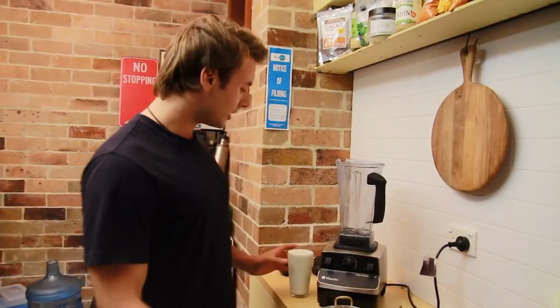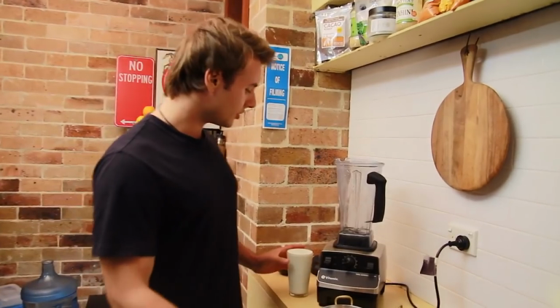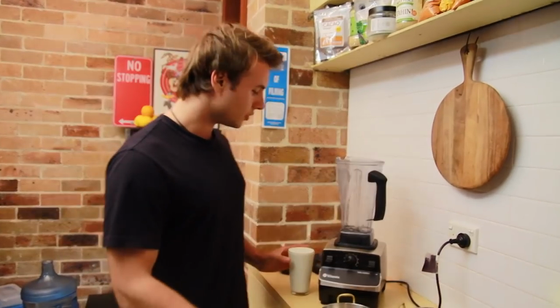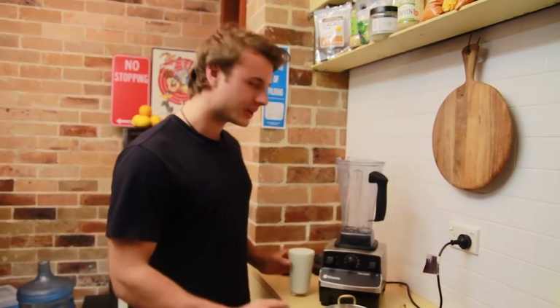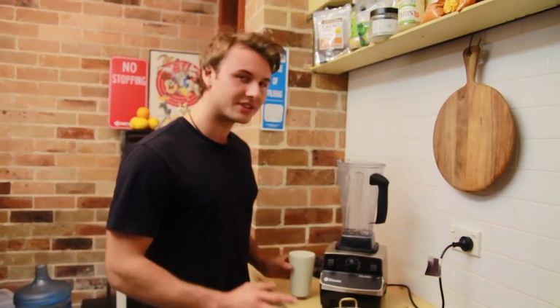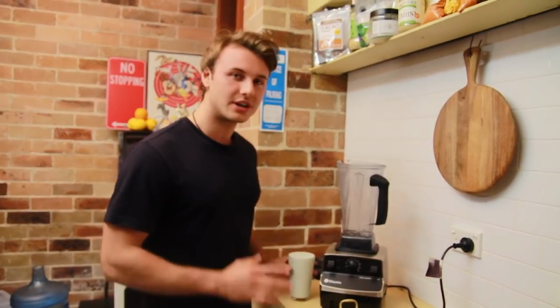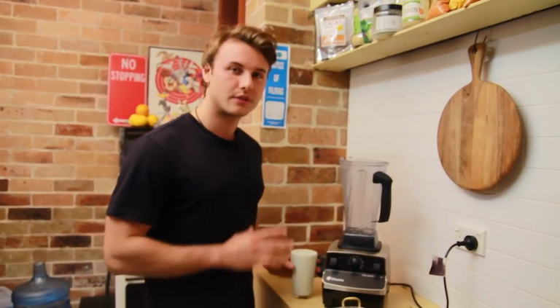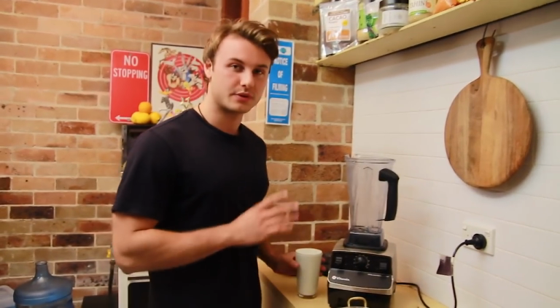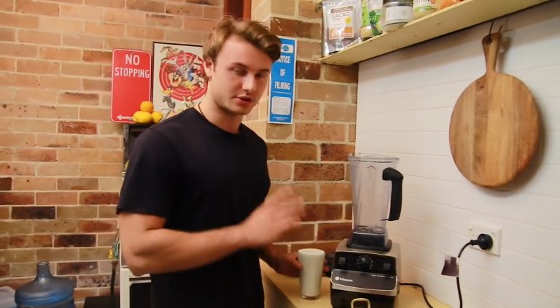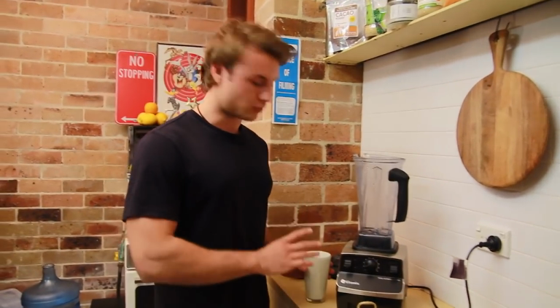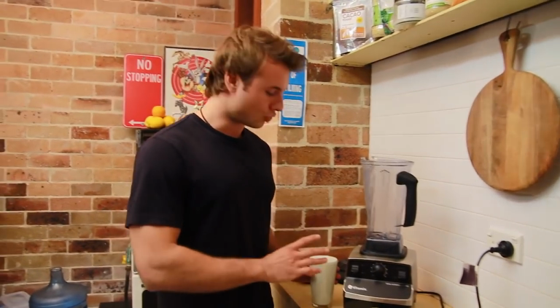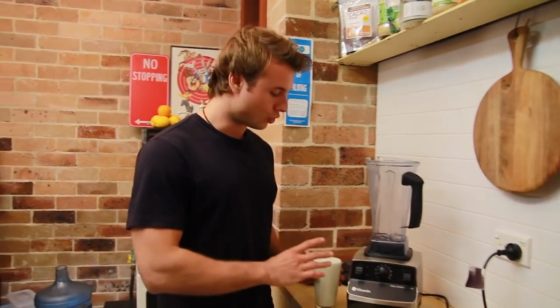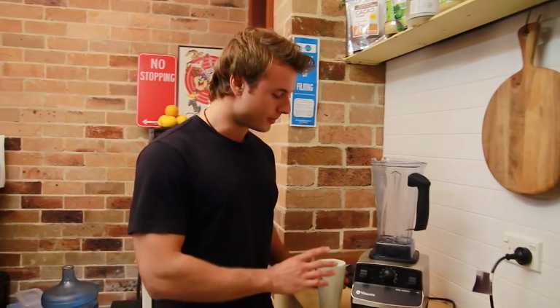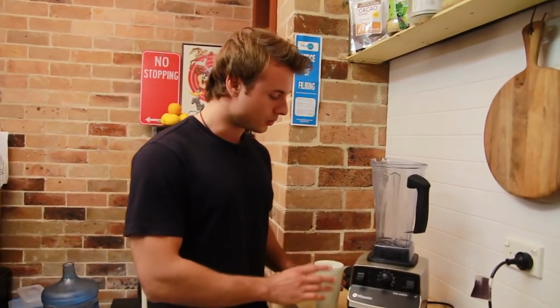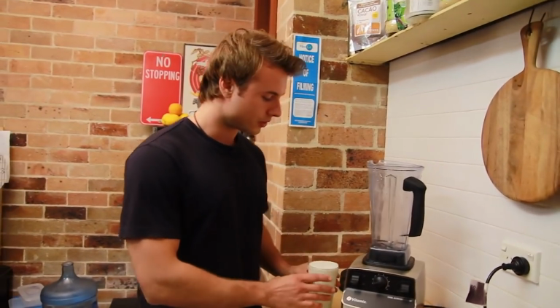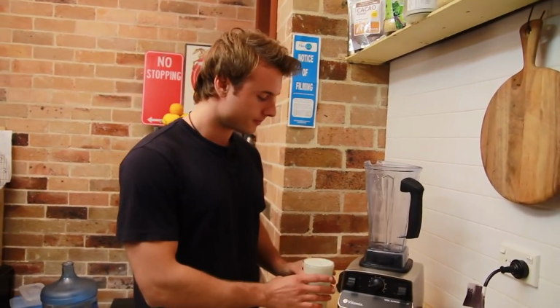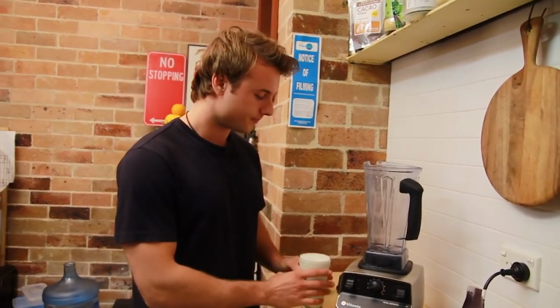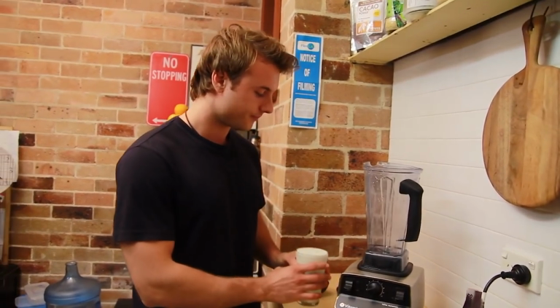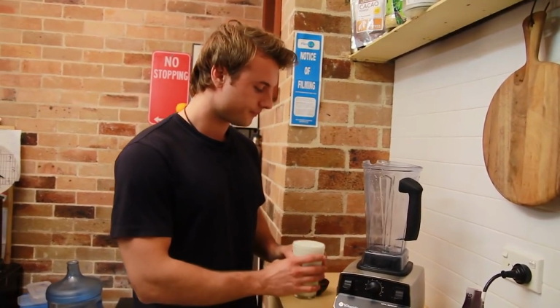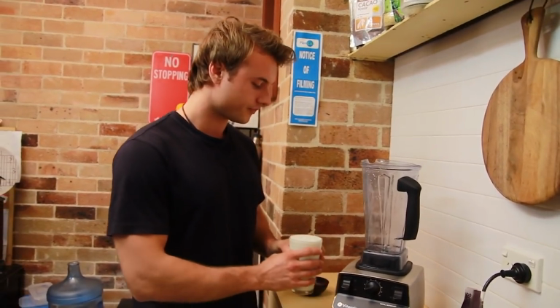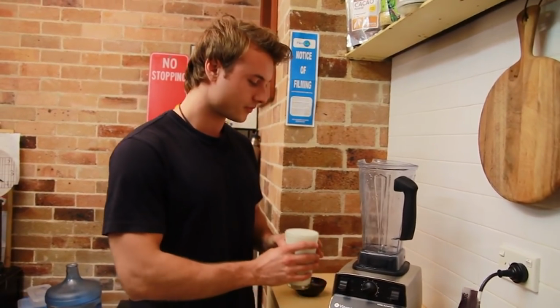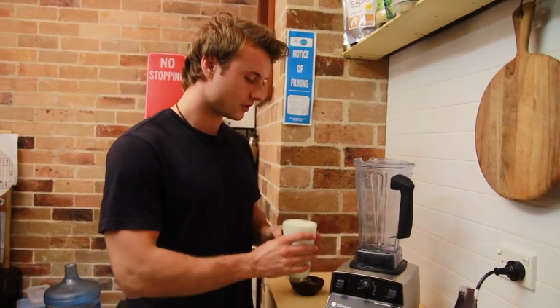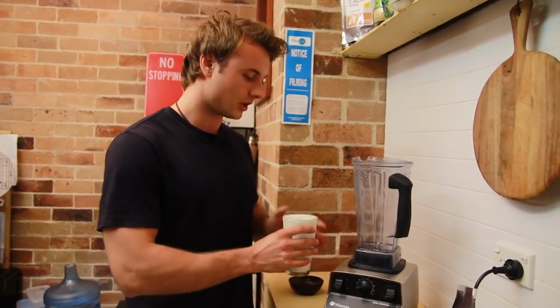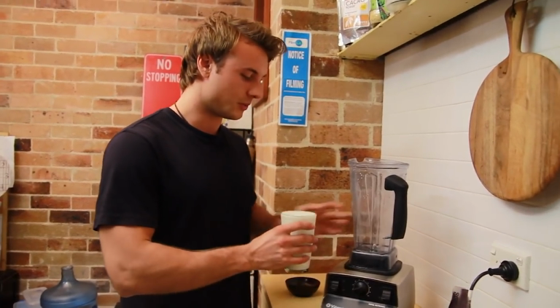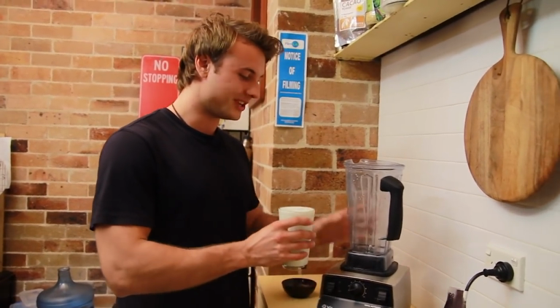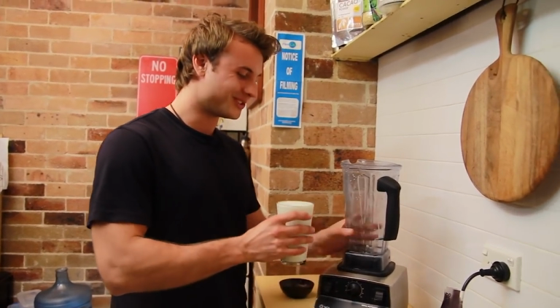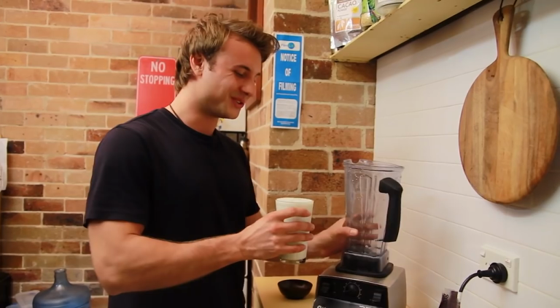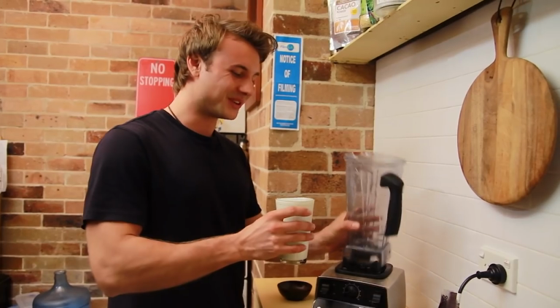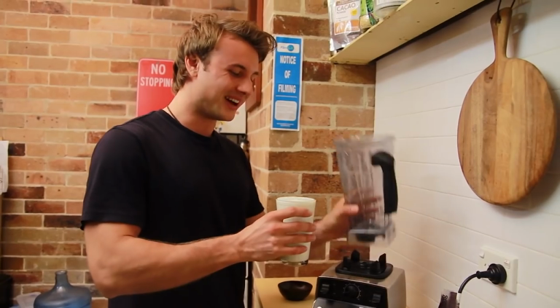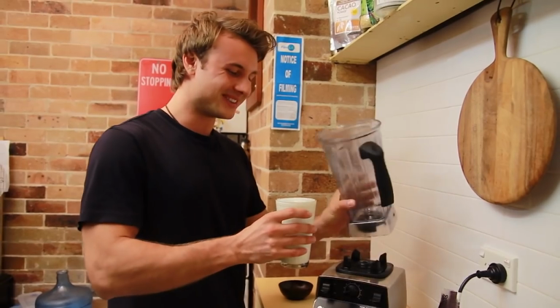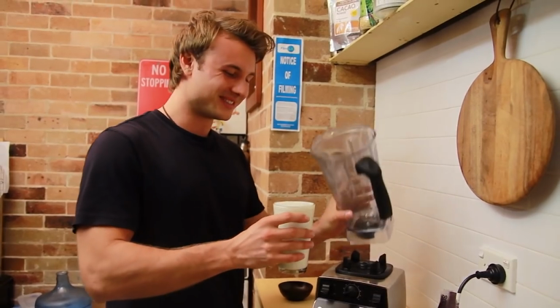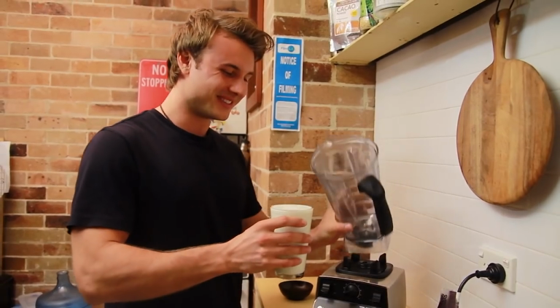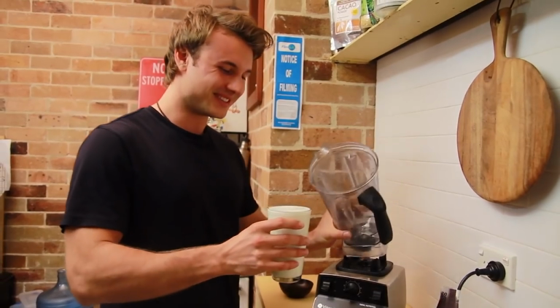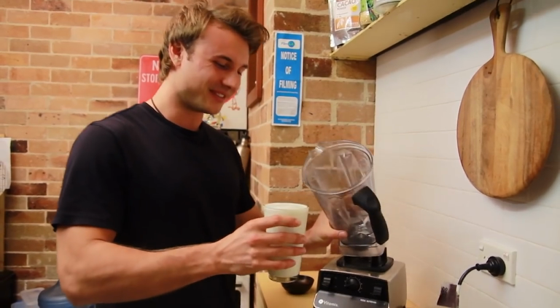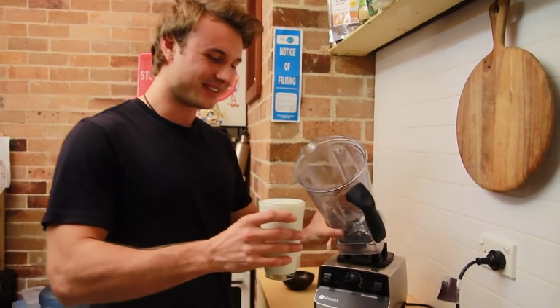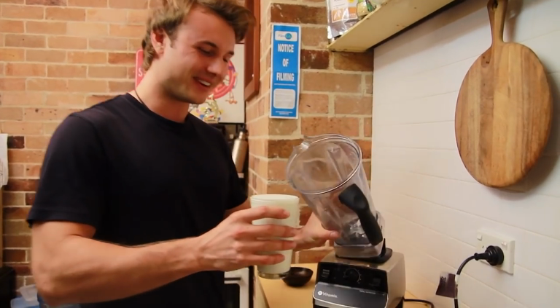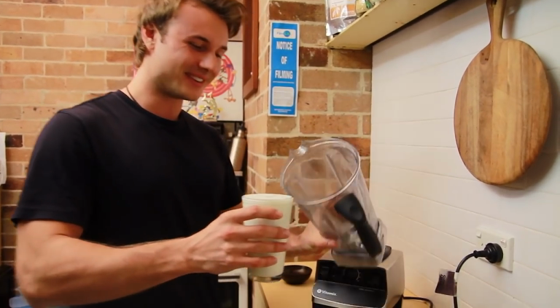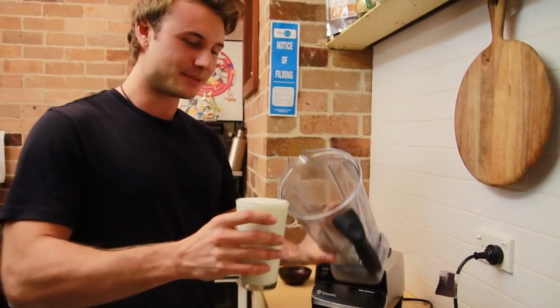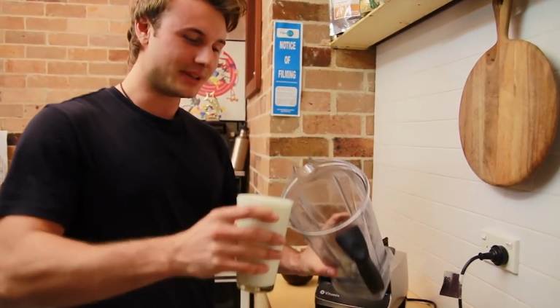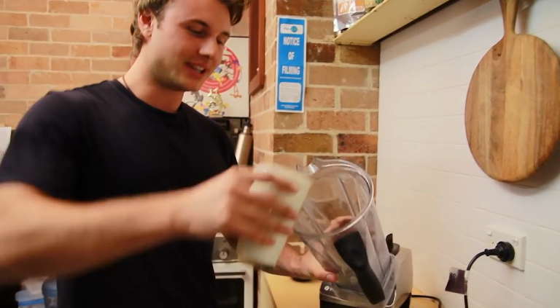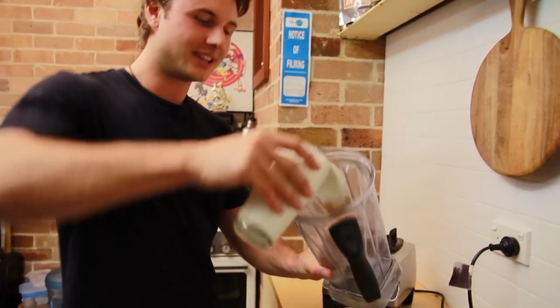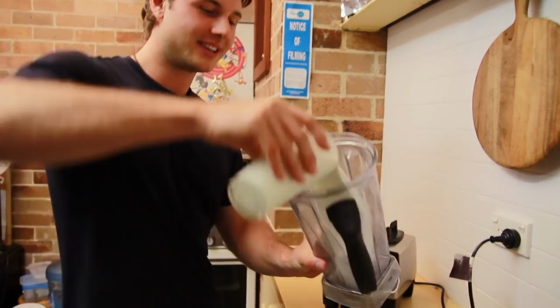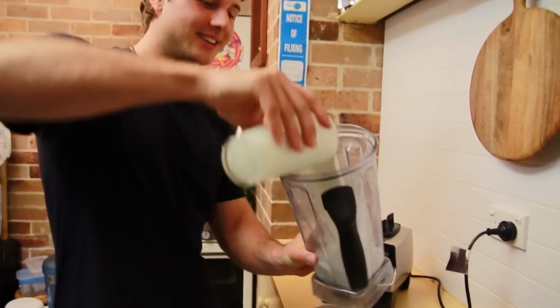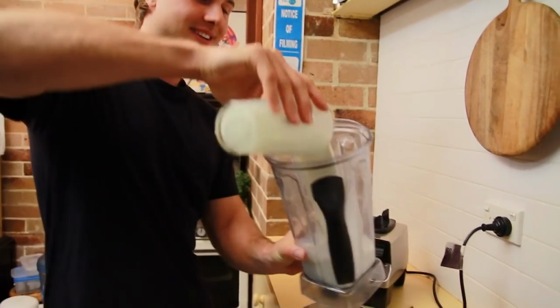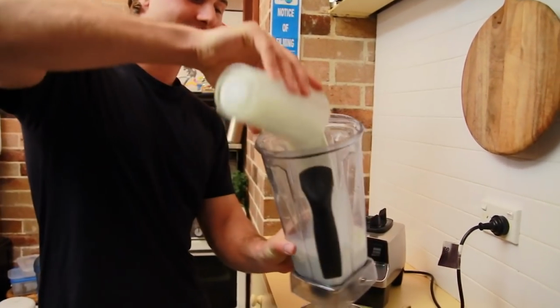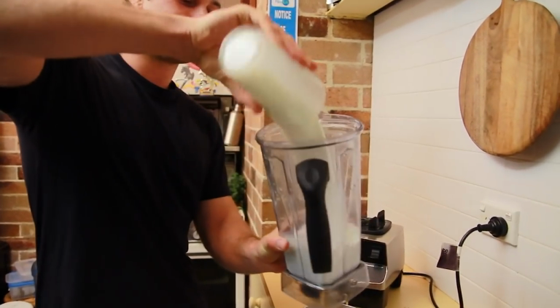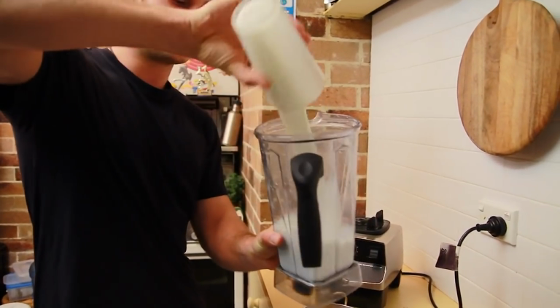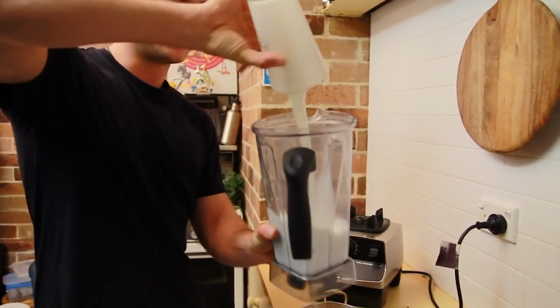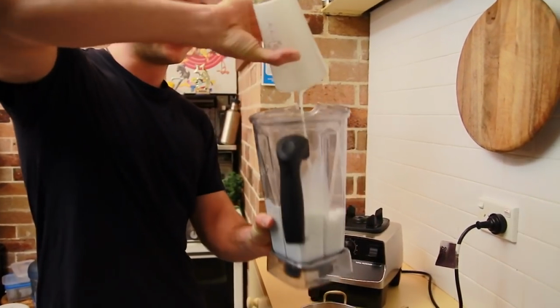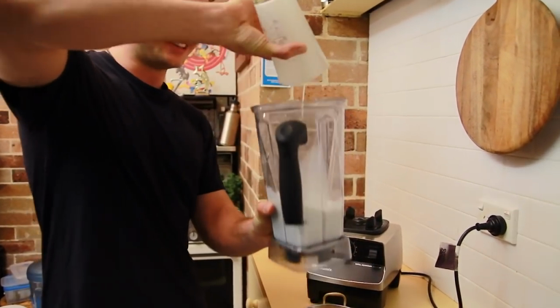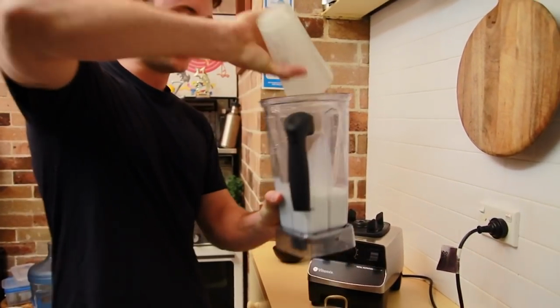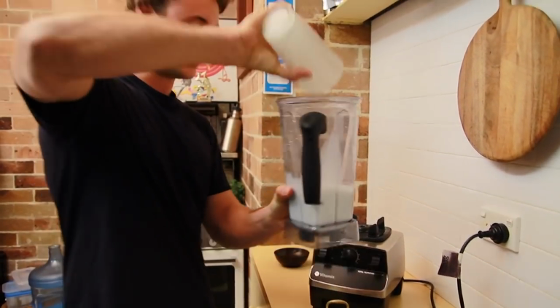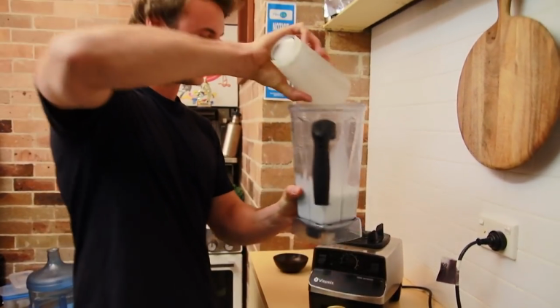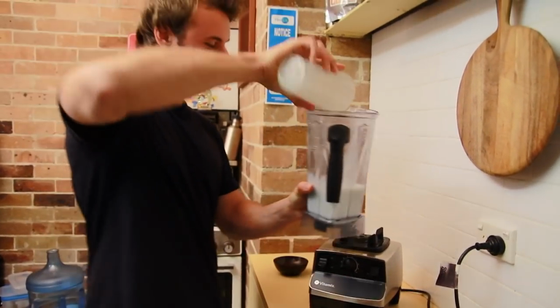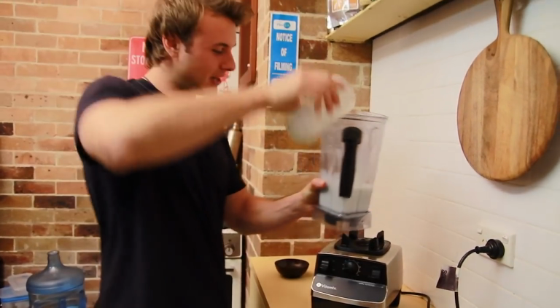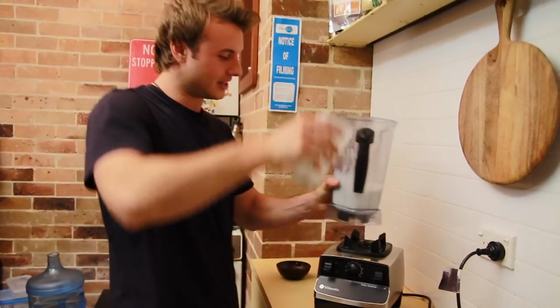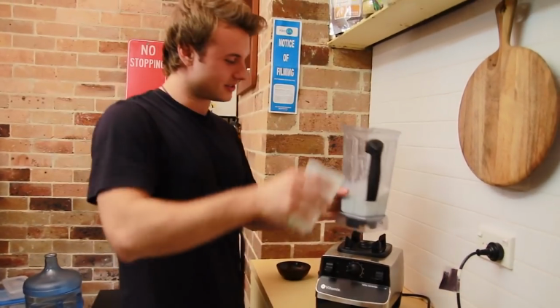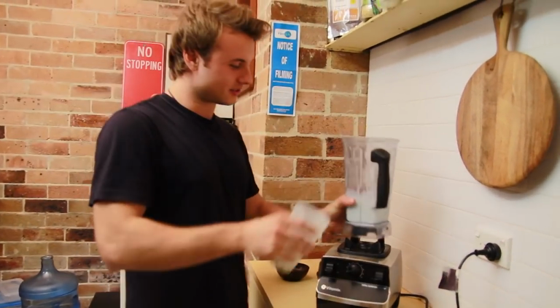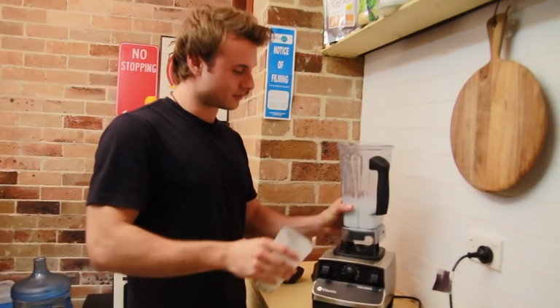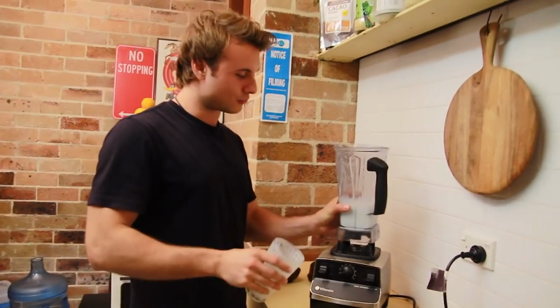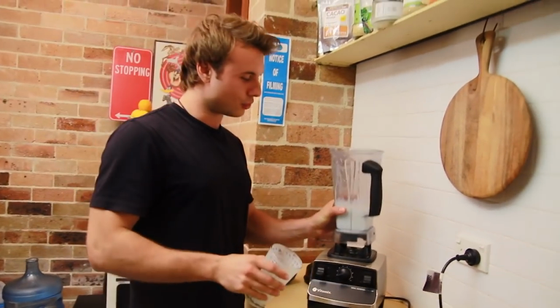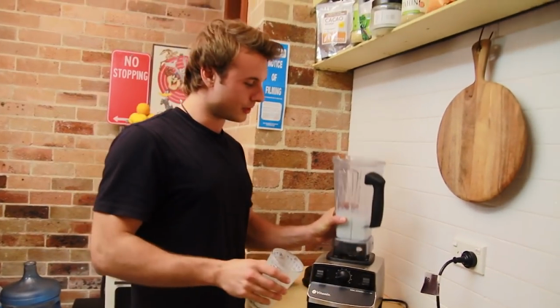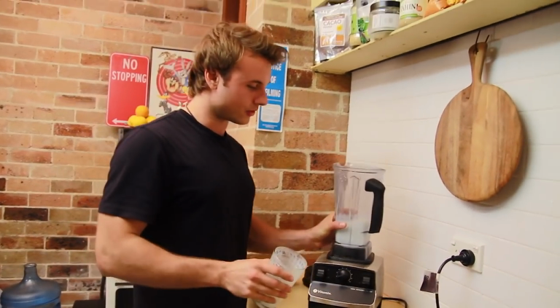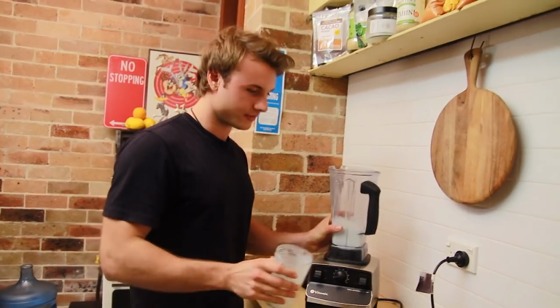So what we're going to do, we're going to start off with some raw milk and we need two glasses of this. Two glasses of some raw milk.